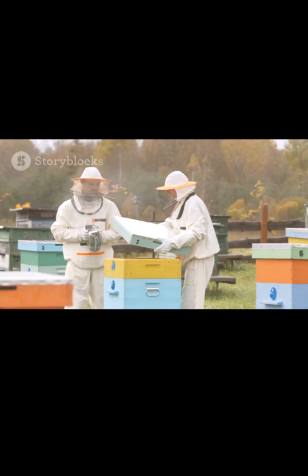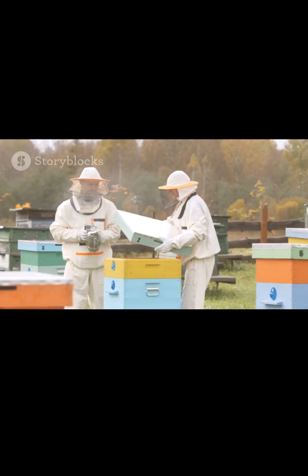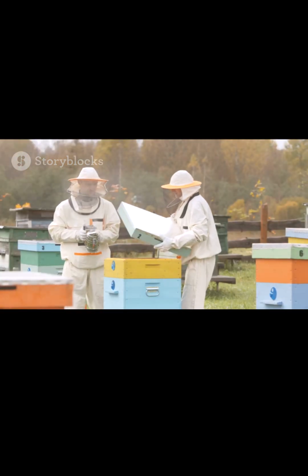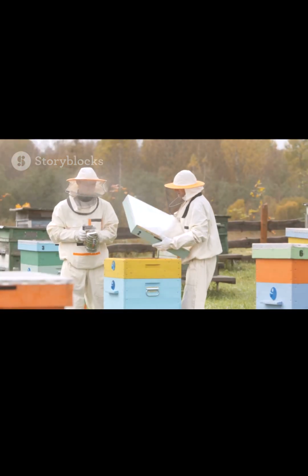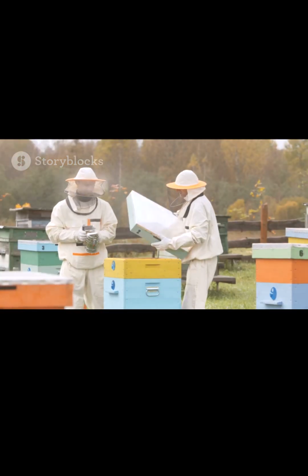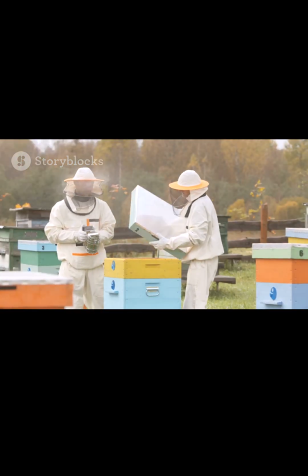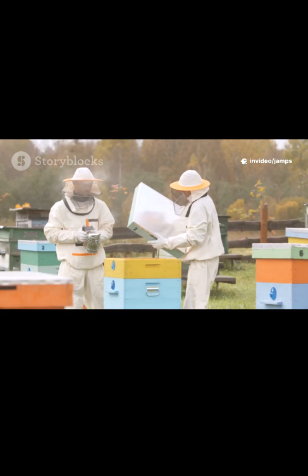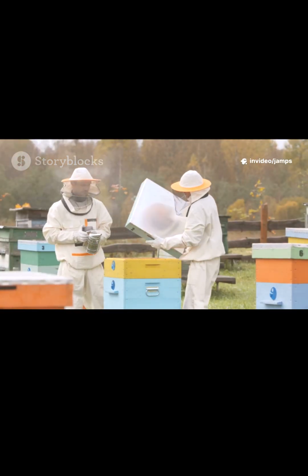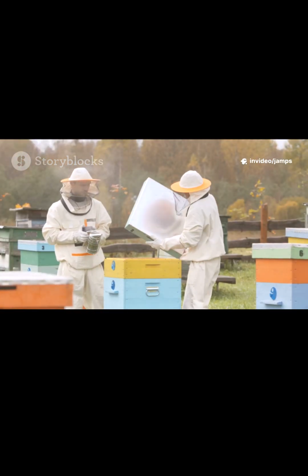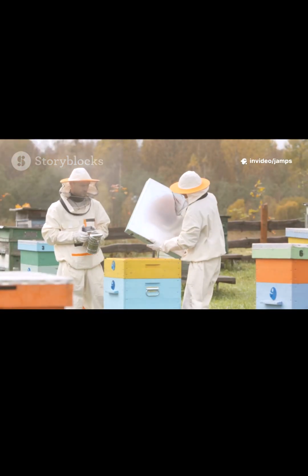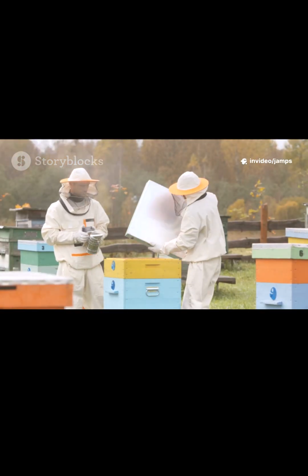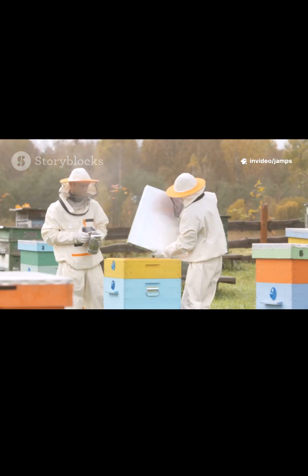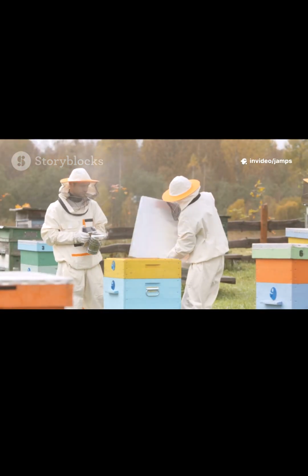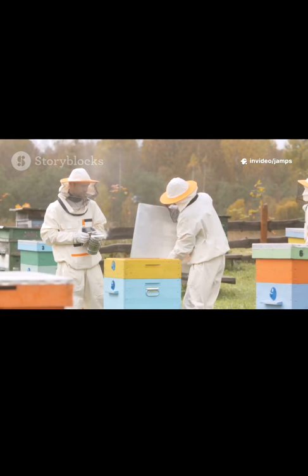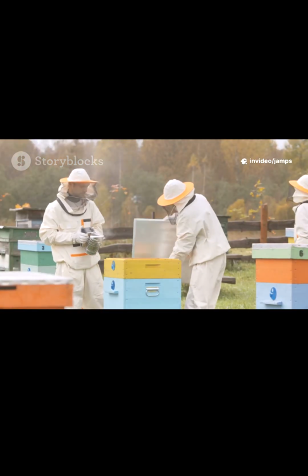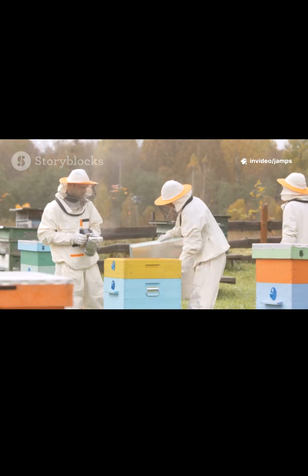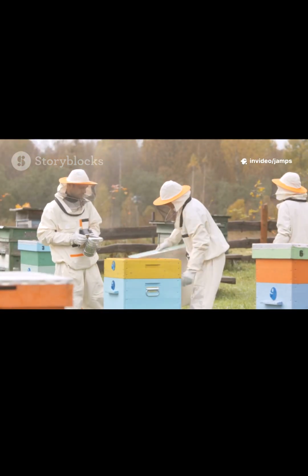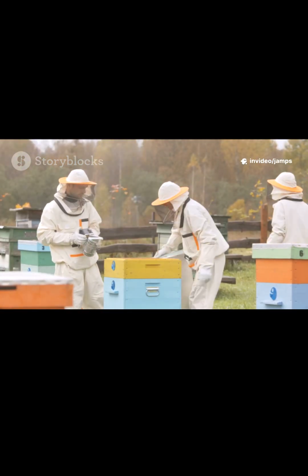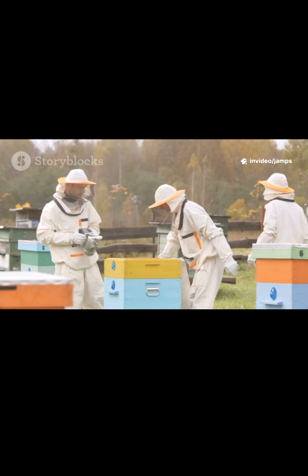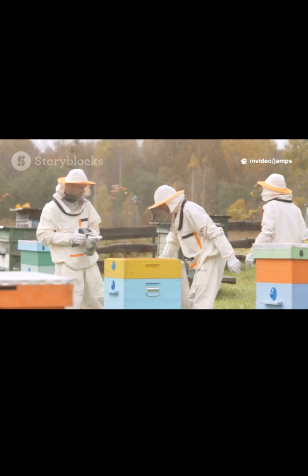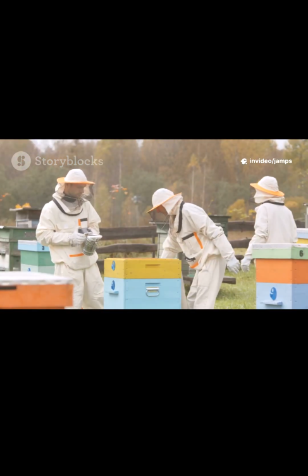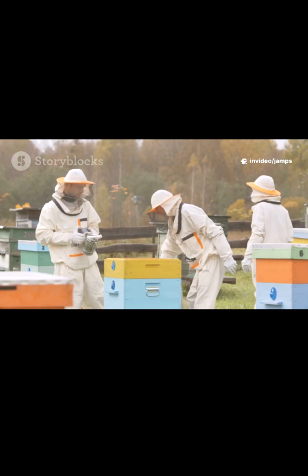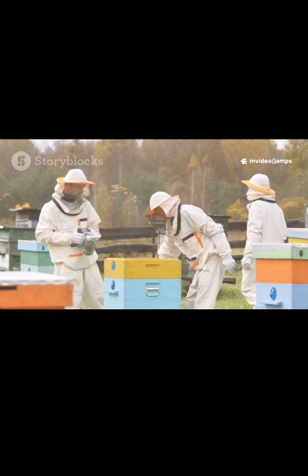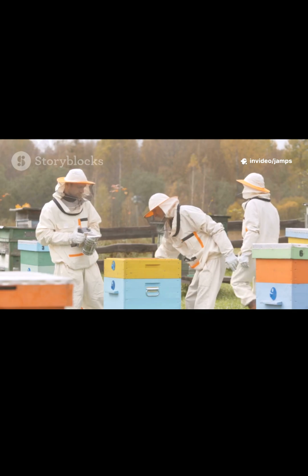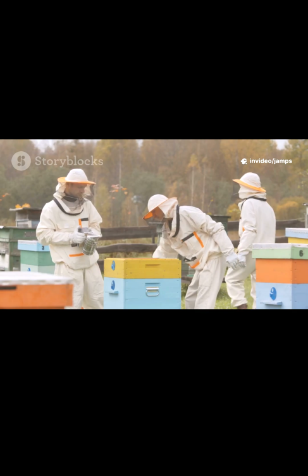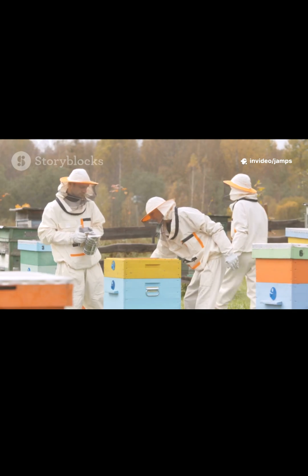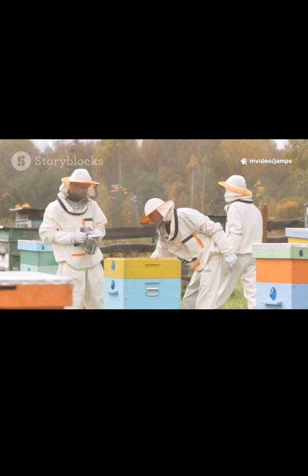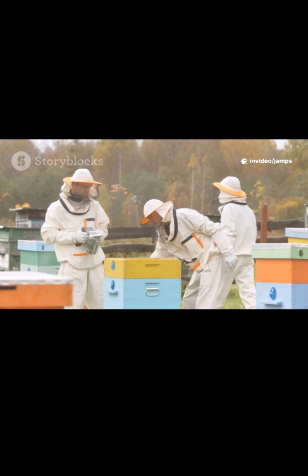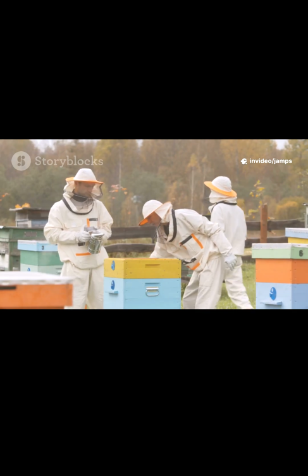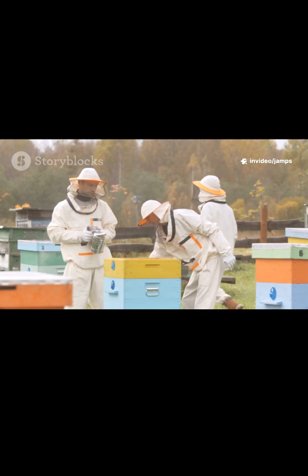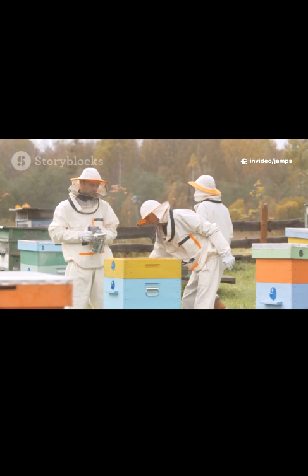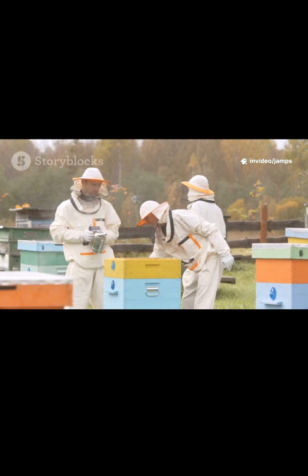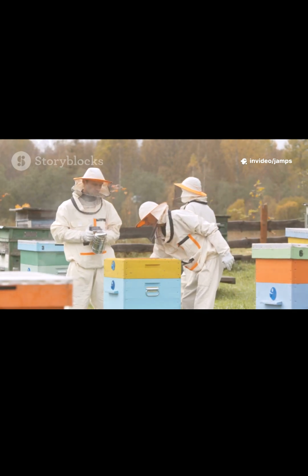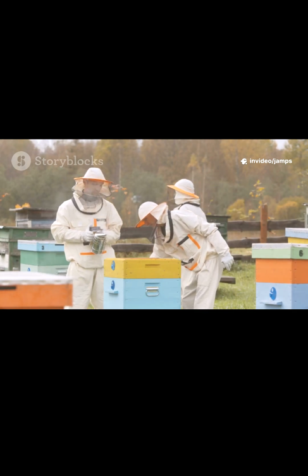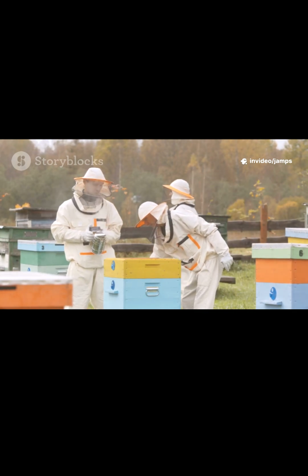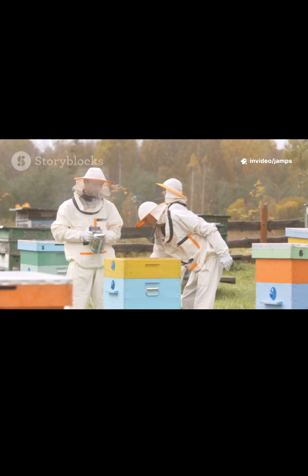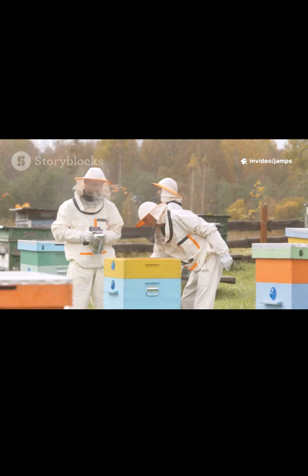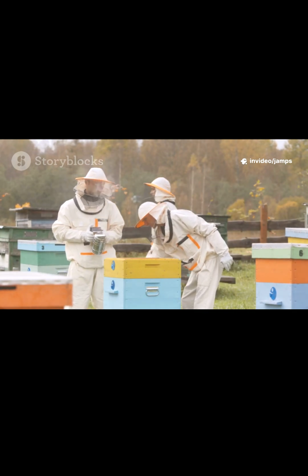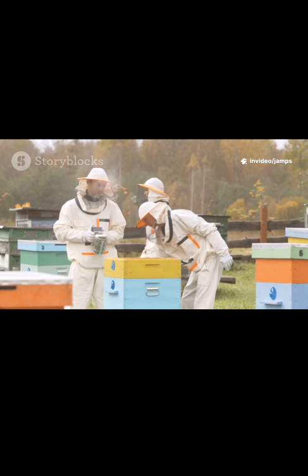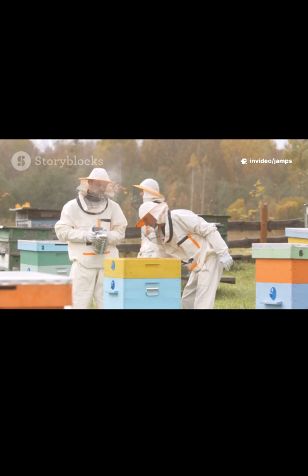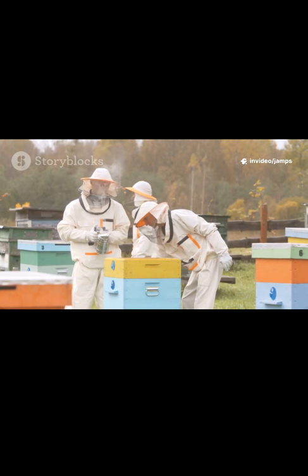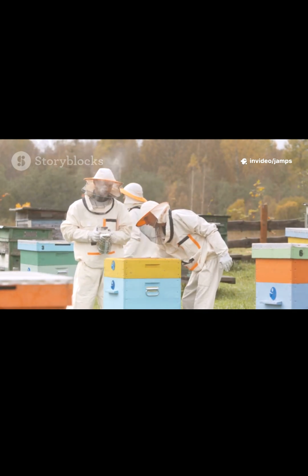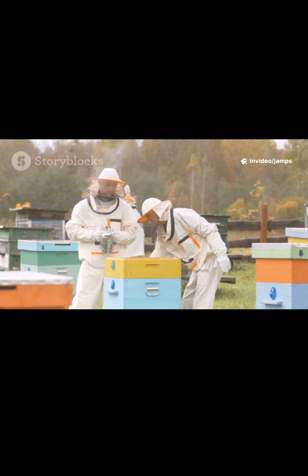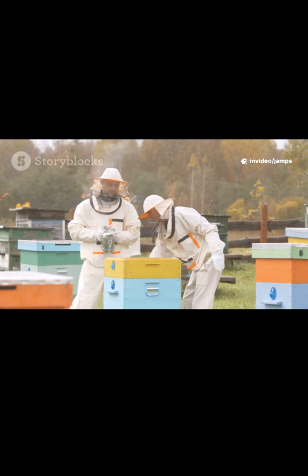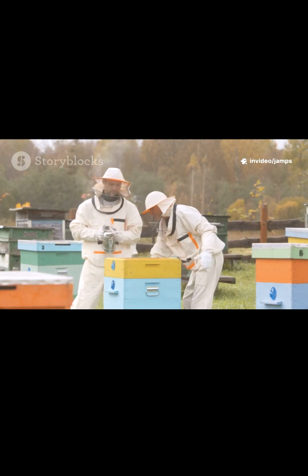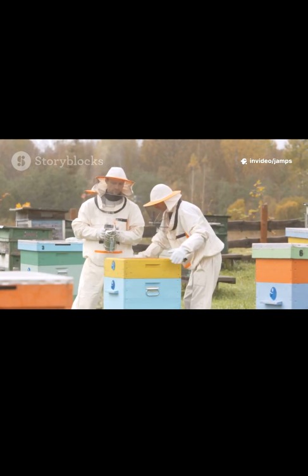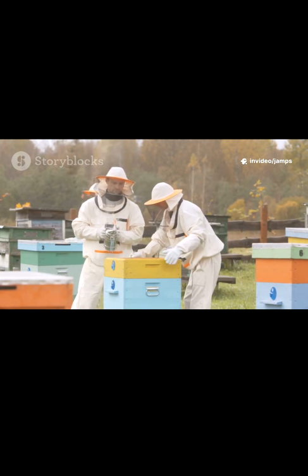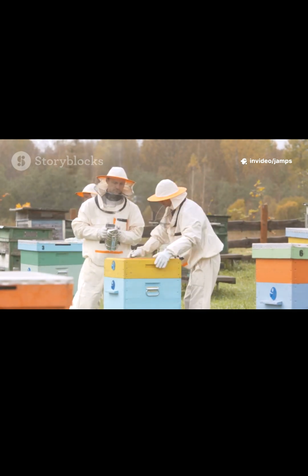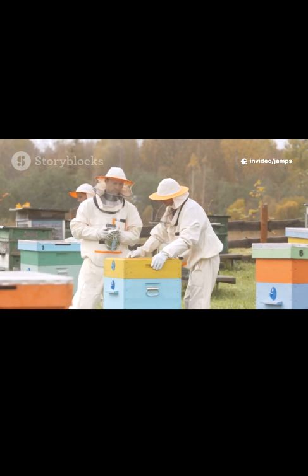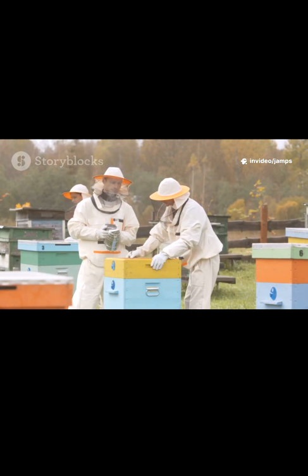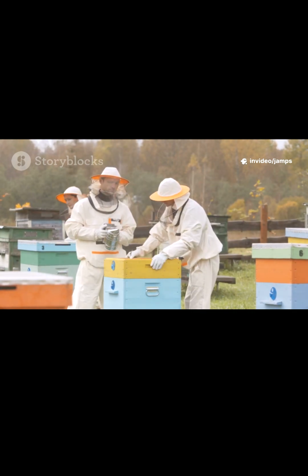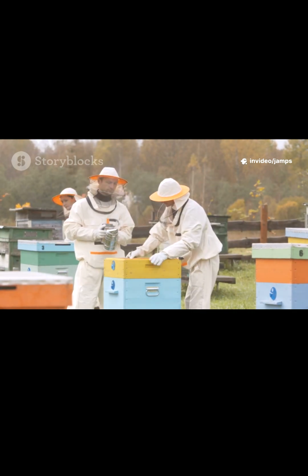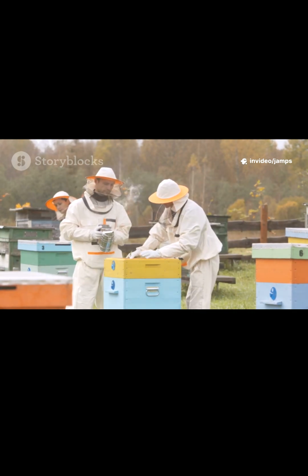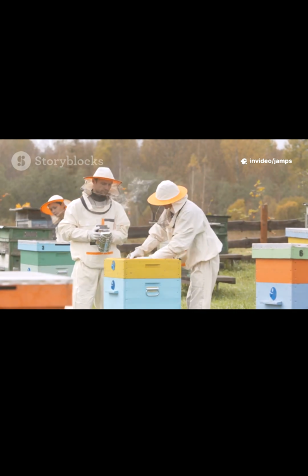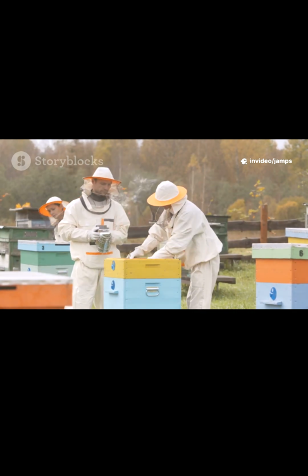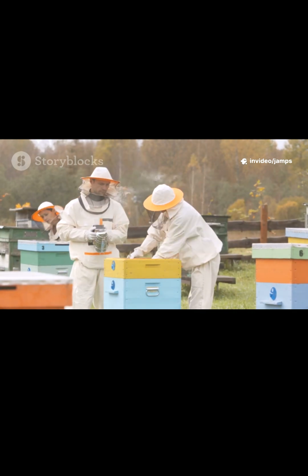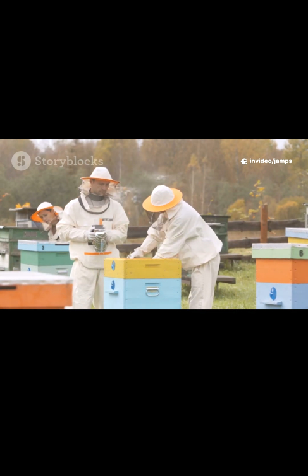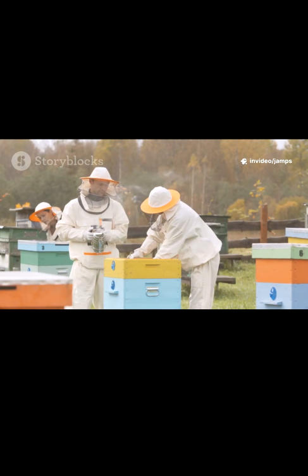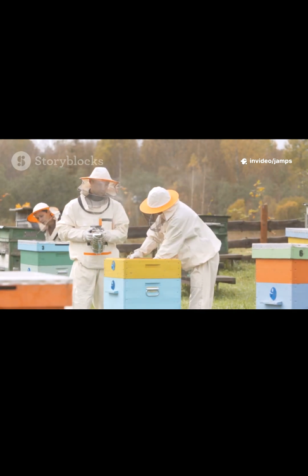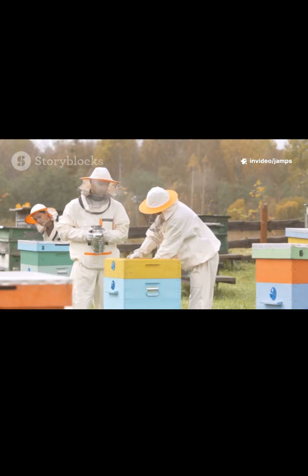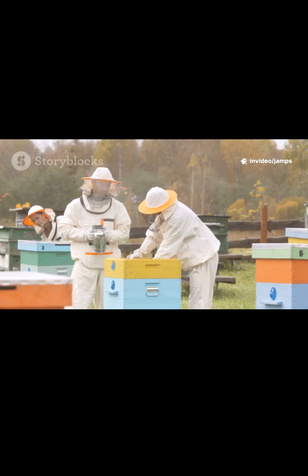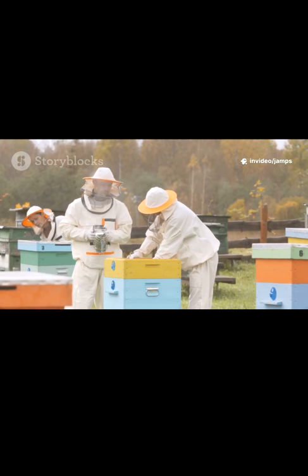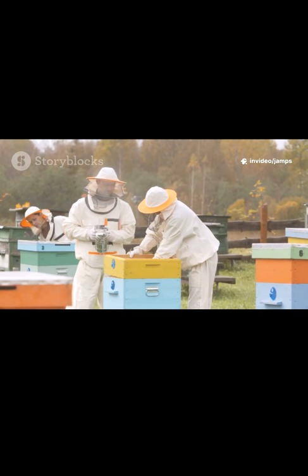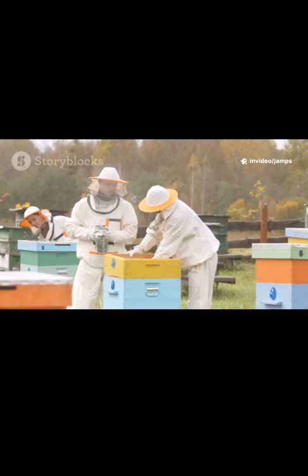Warré Hive, France. Also stackable, but mimics a tree cavity. Less intrusive for the bees, more natural environment.